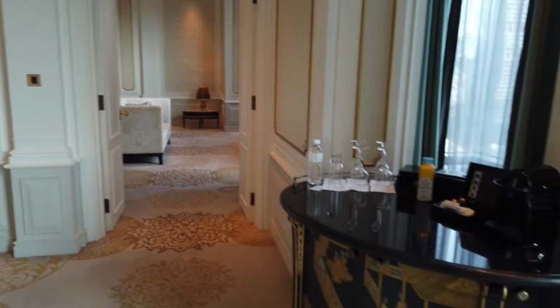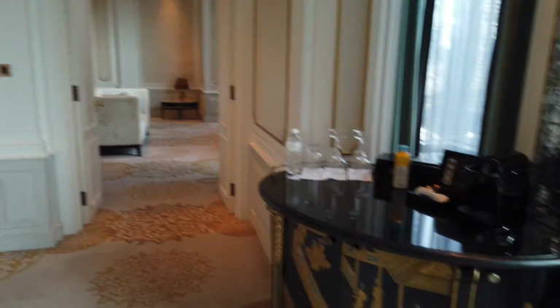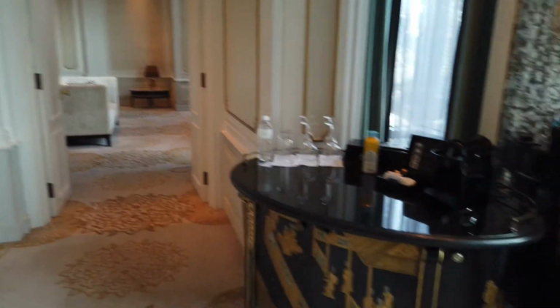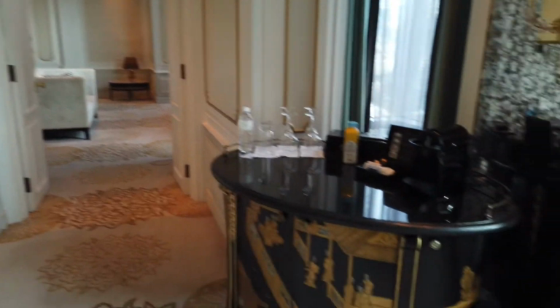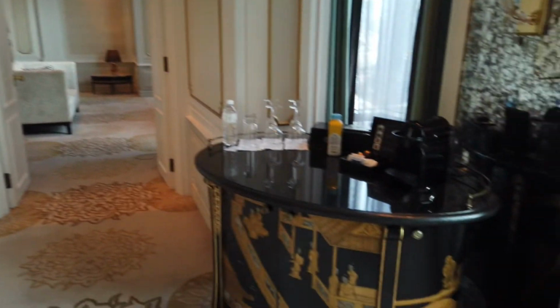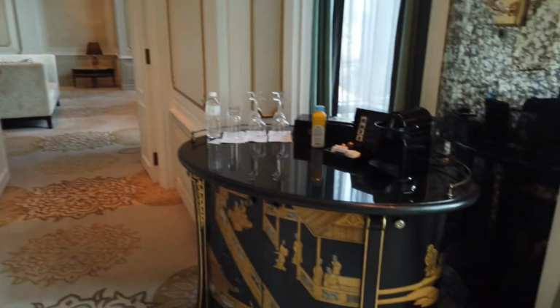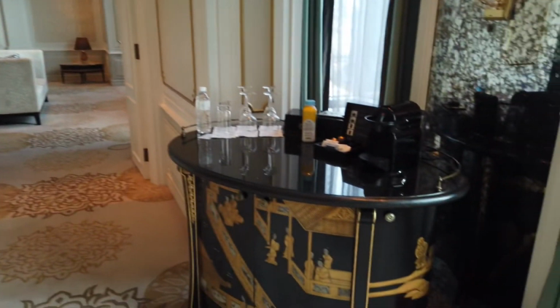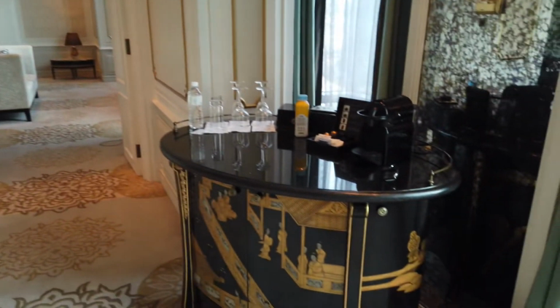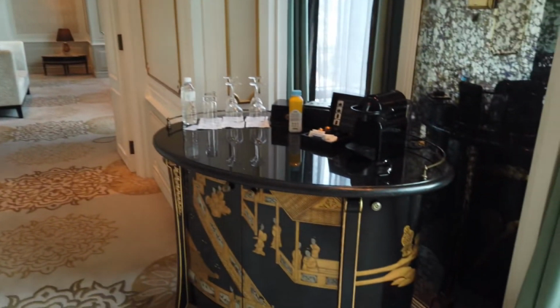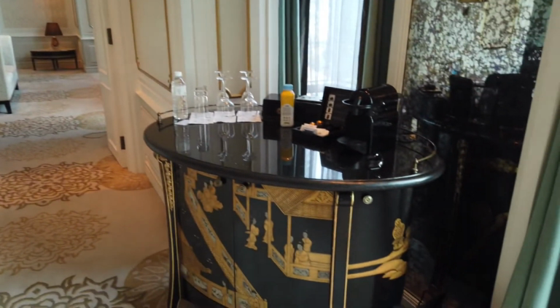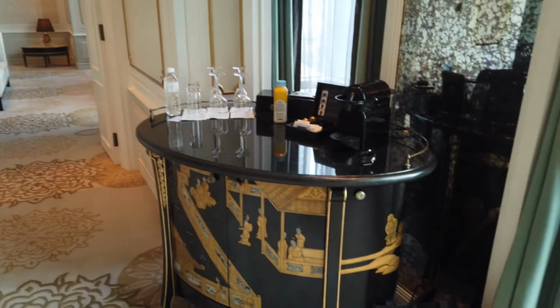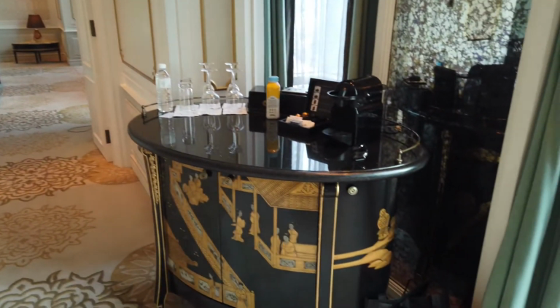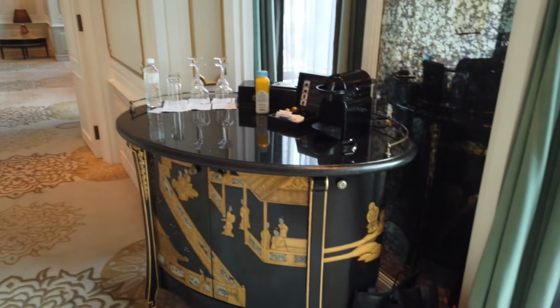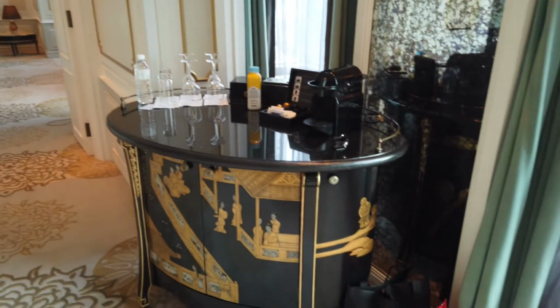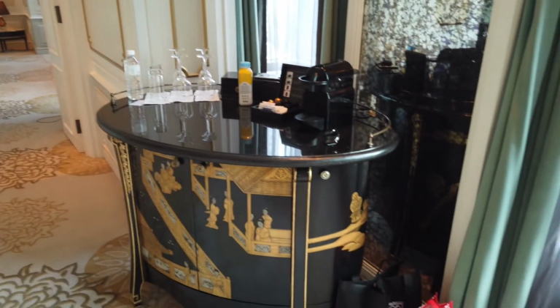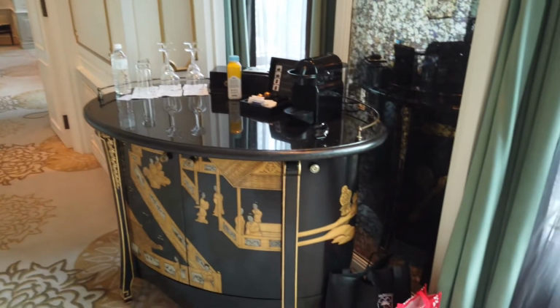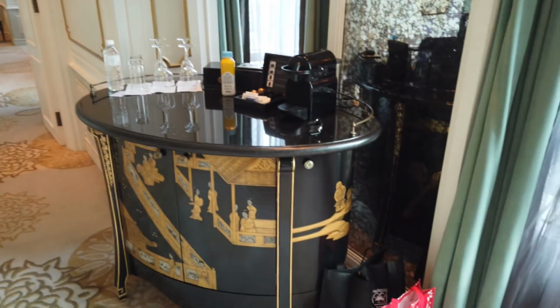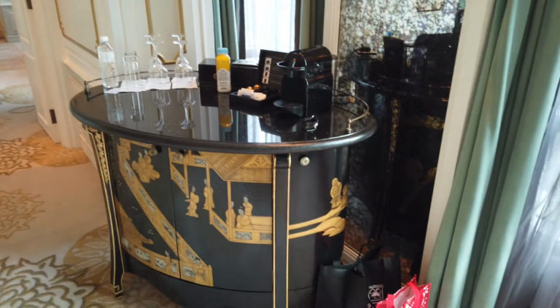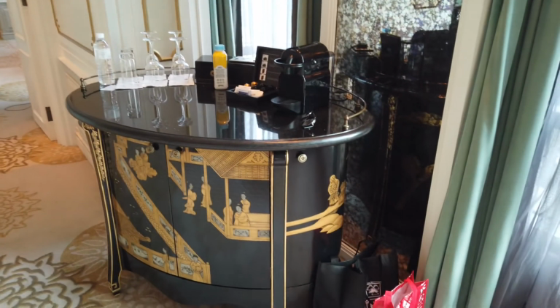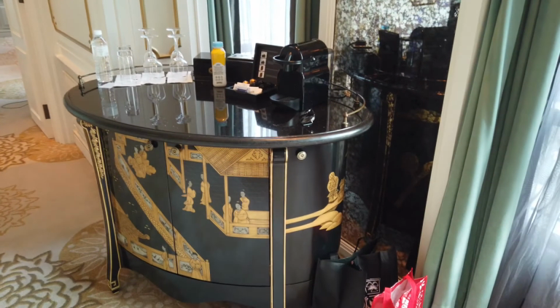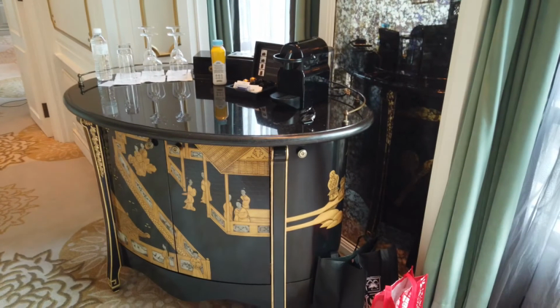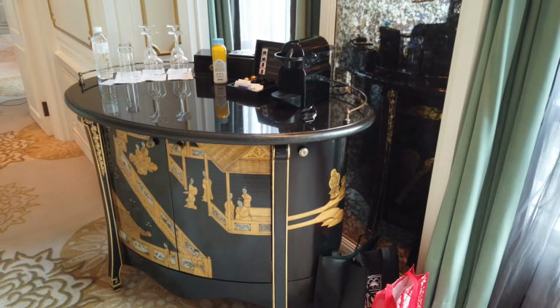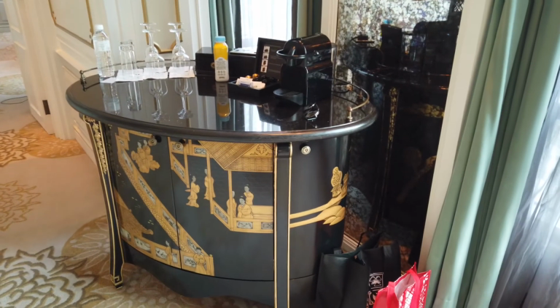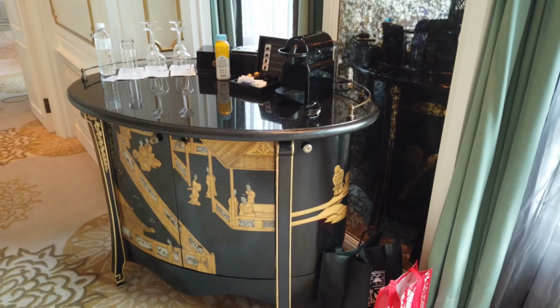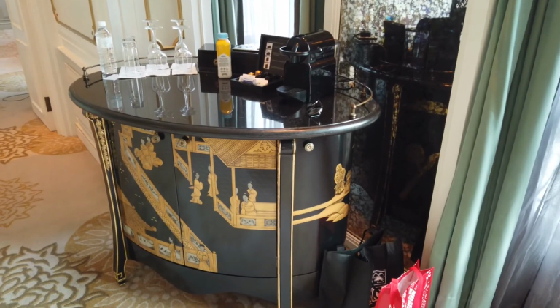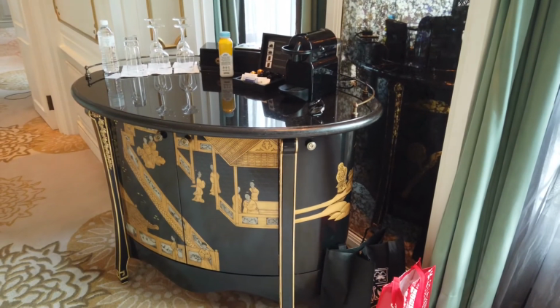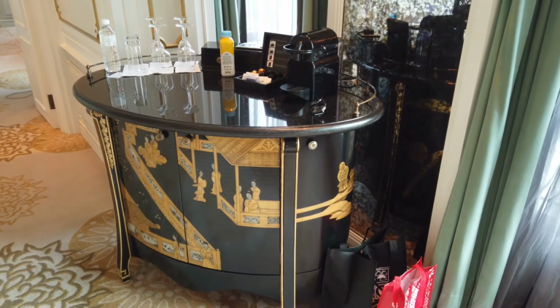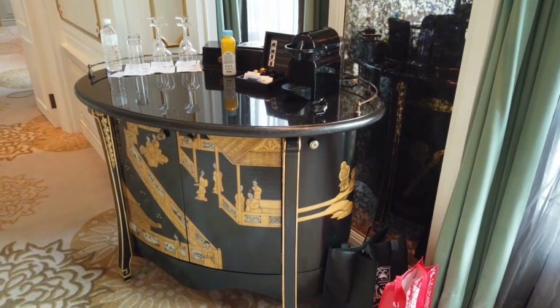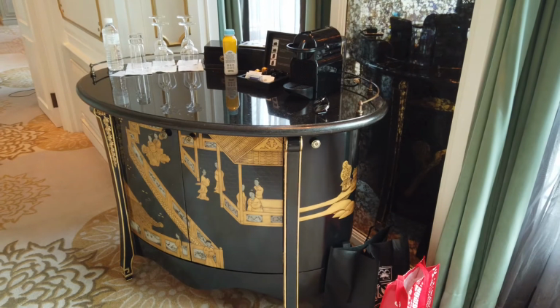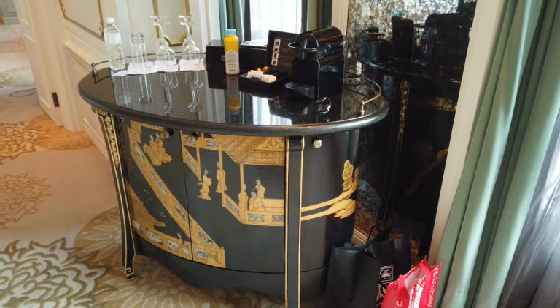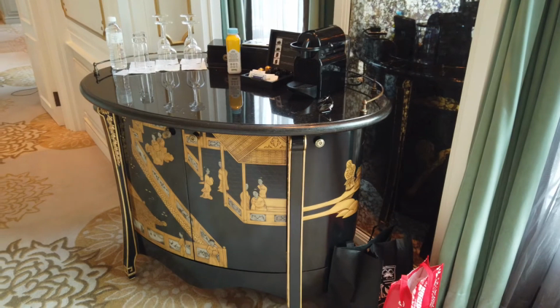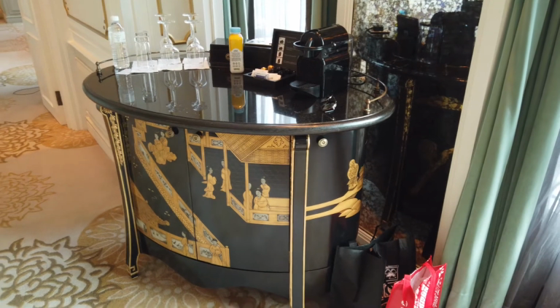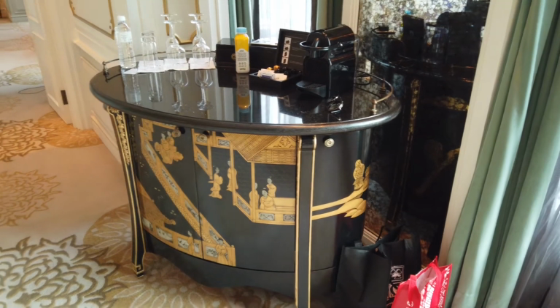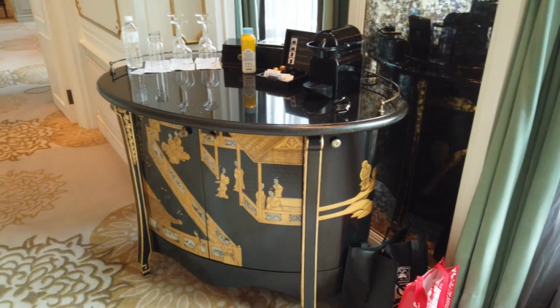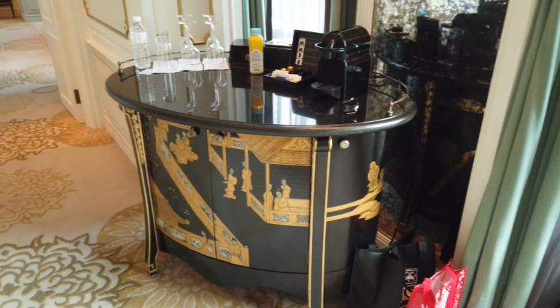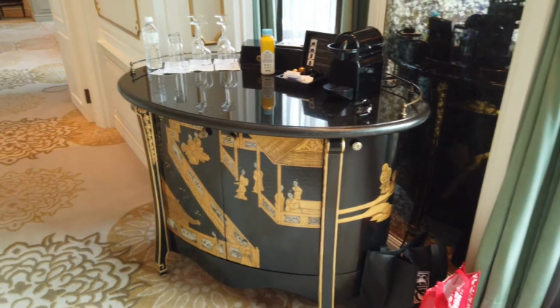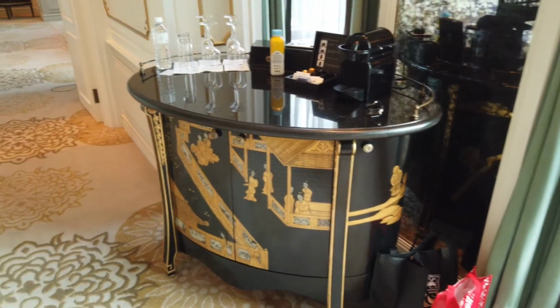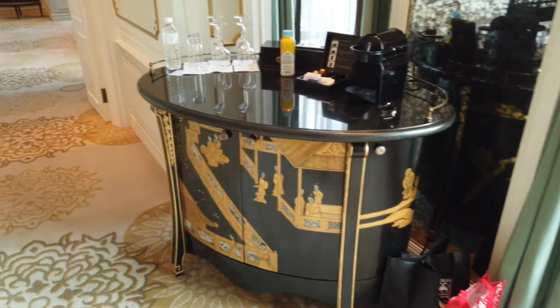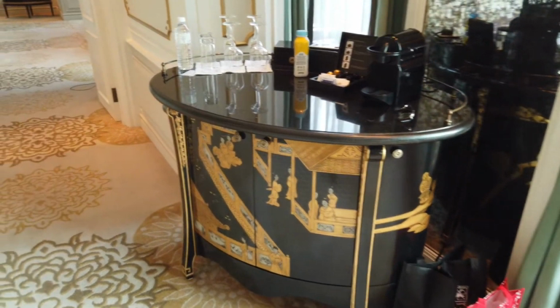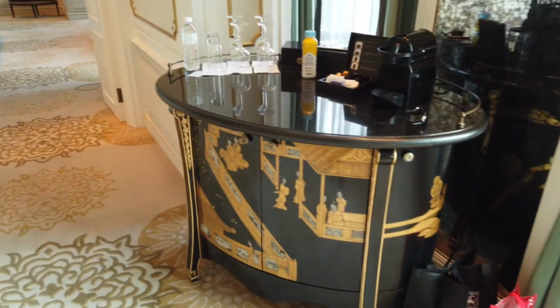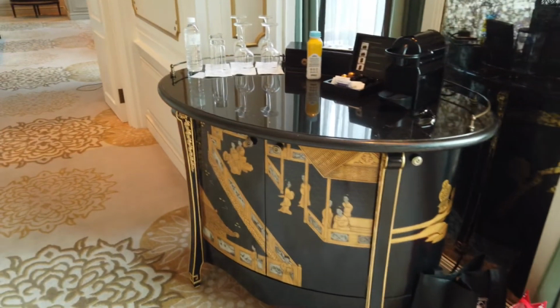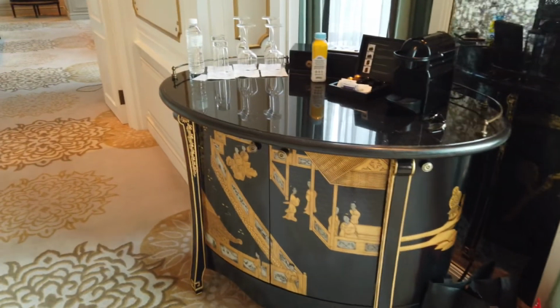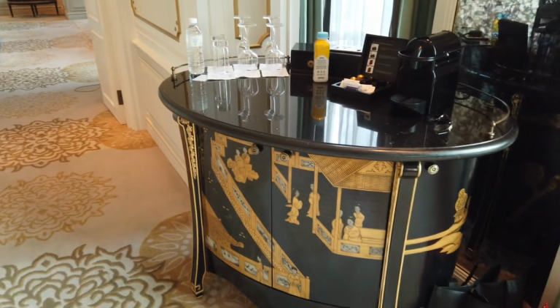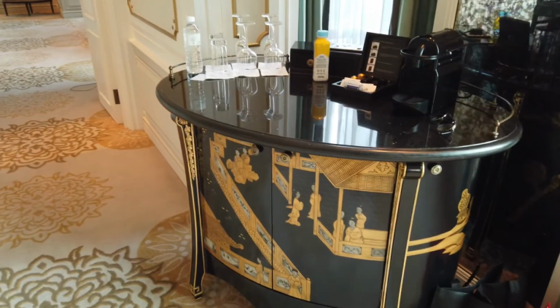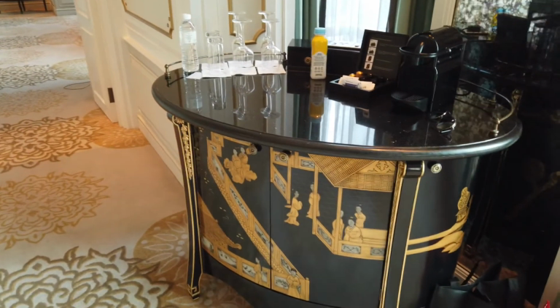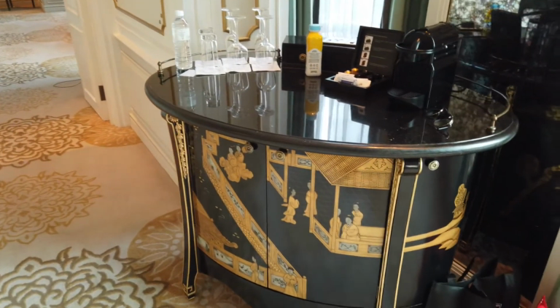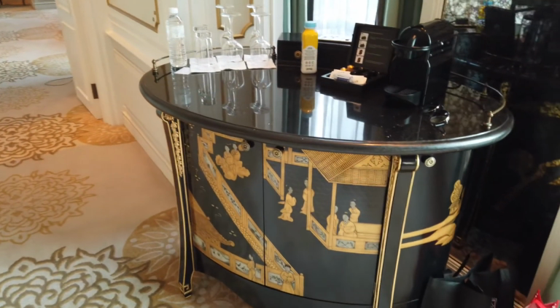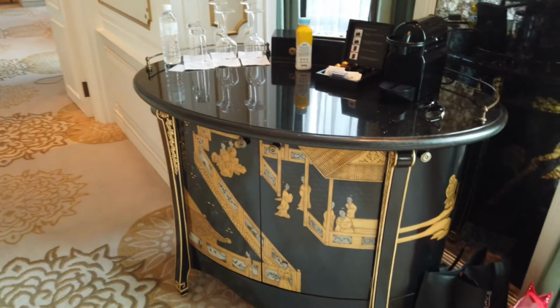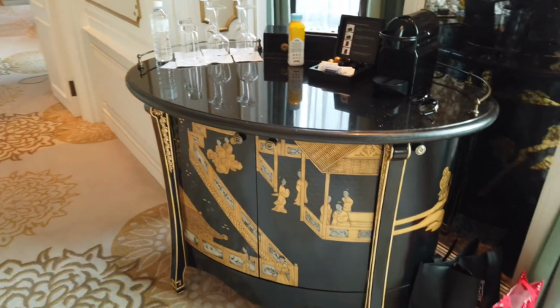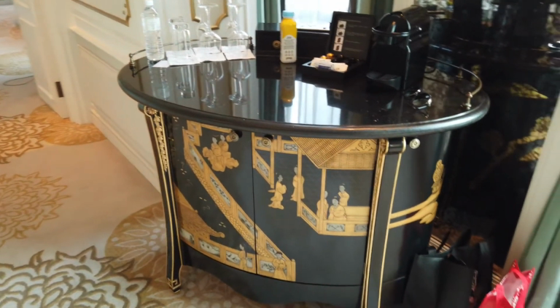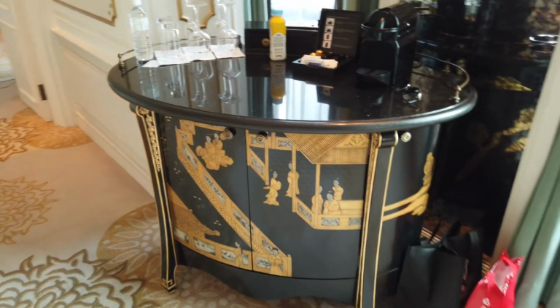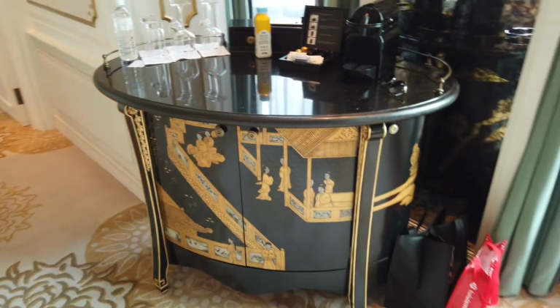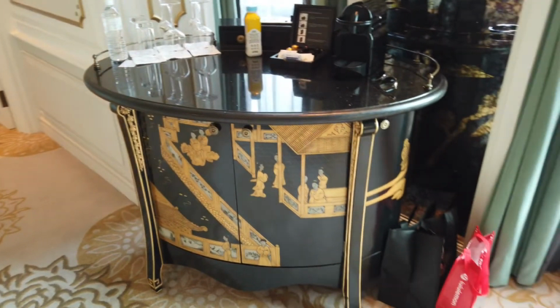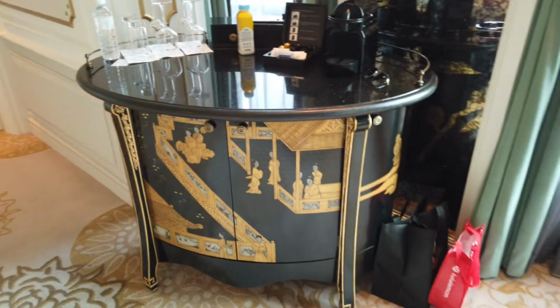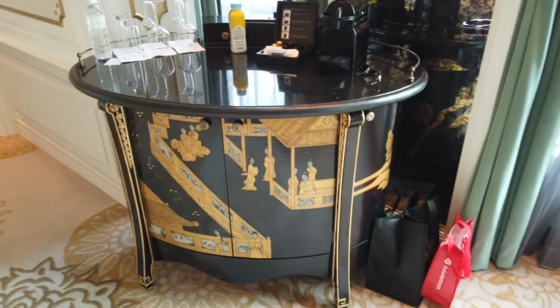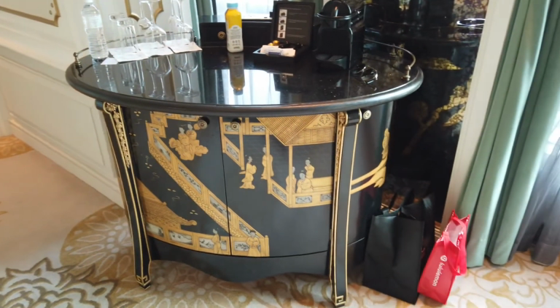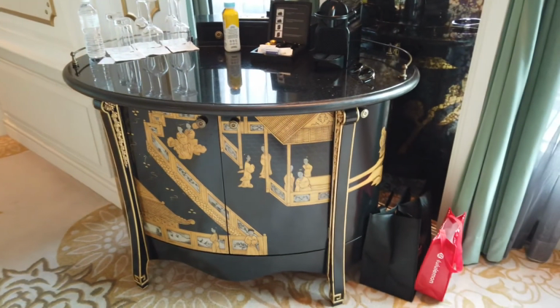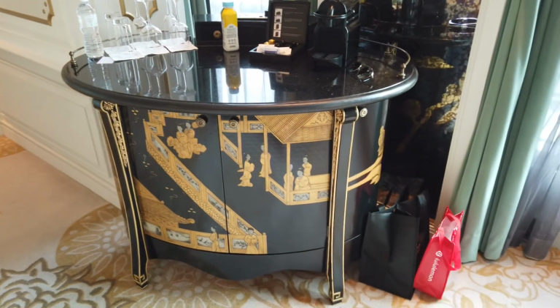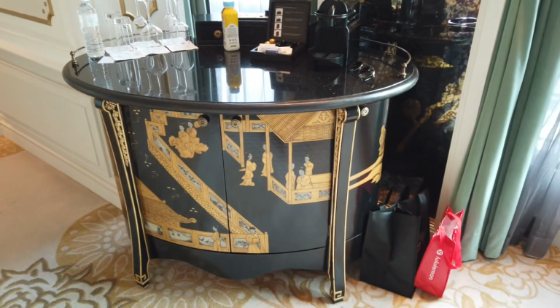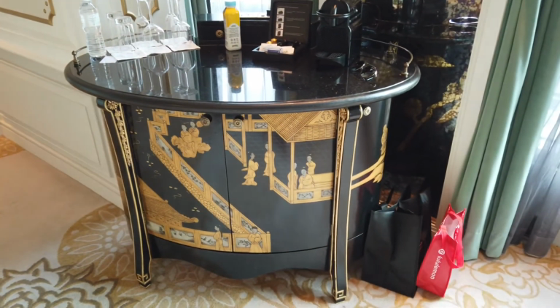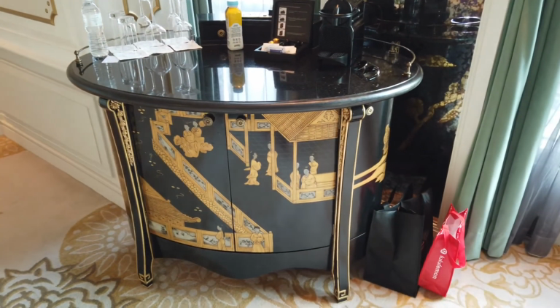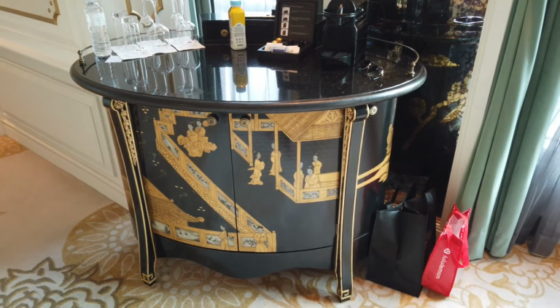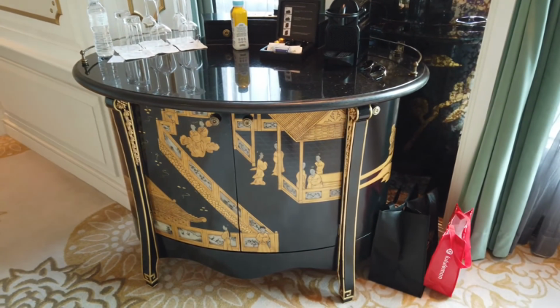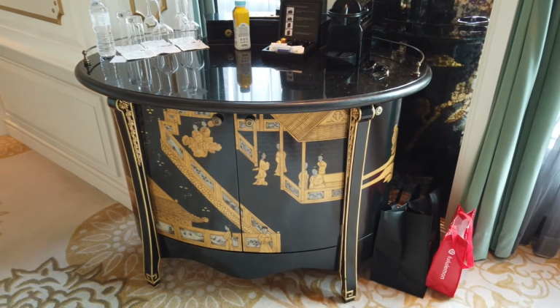We've also got drinks cabinet, little fridge, glasses, coffee machine — the usual kind of stuff.